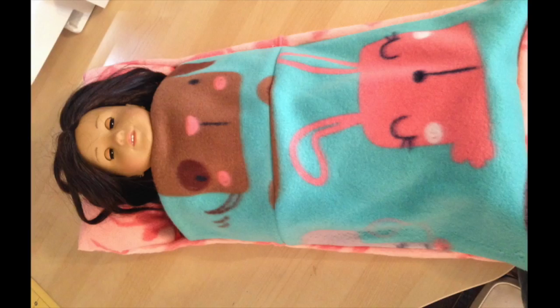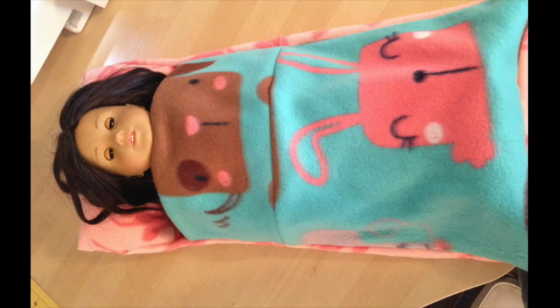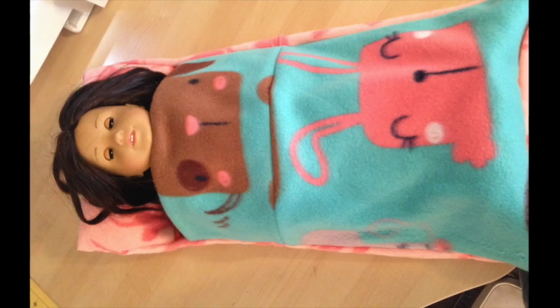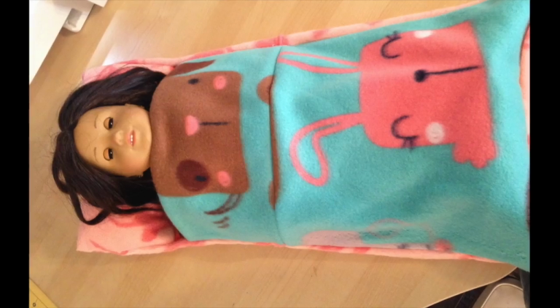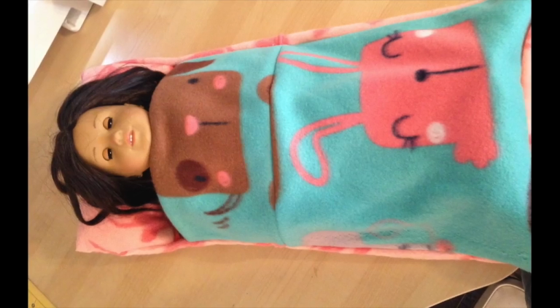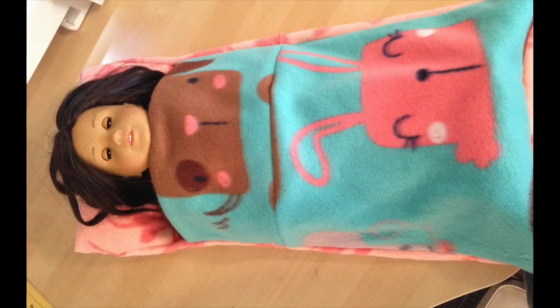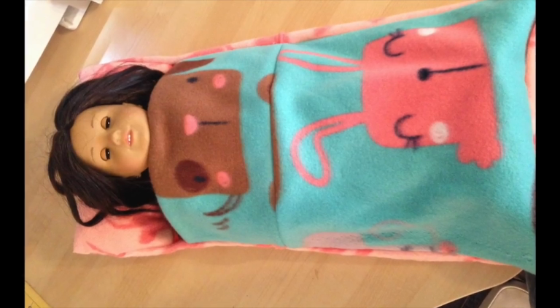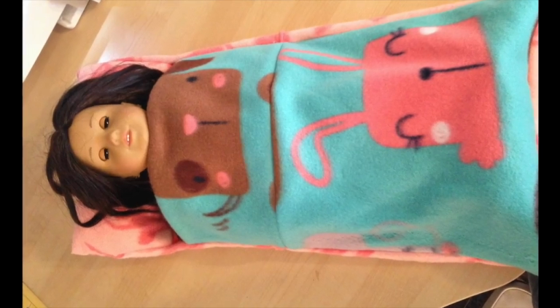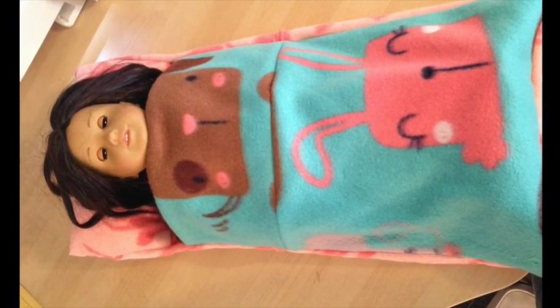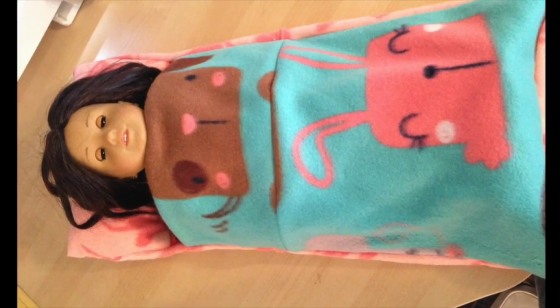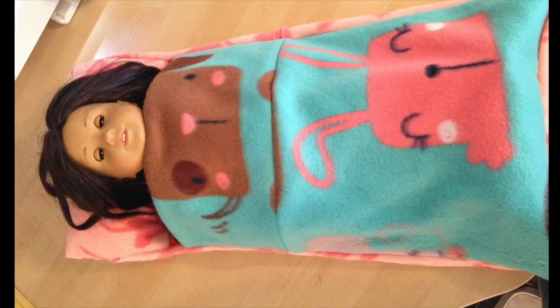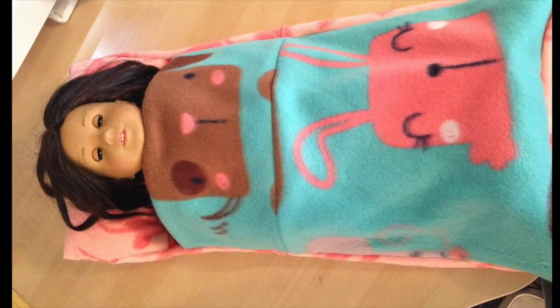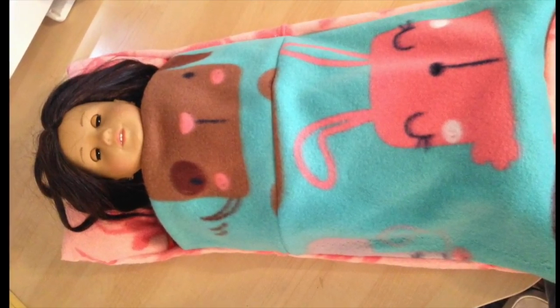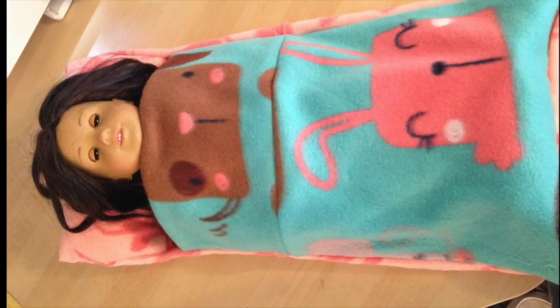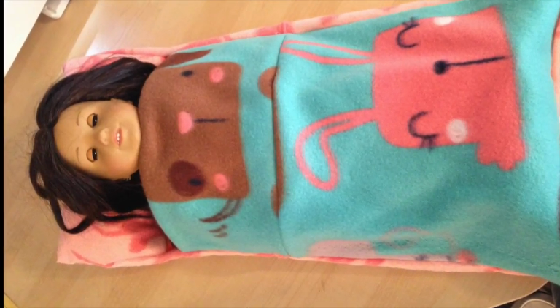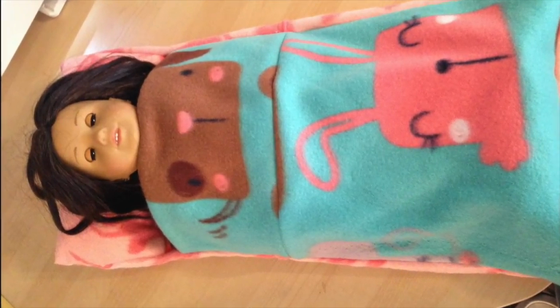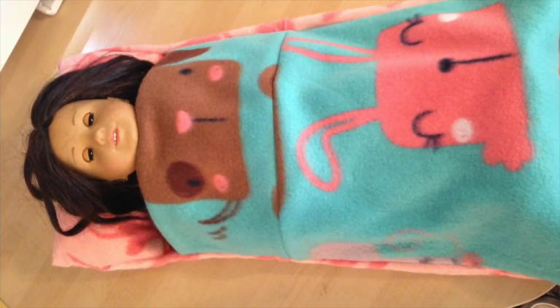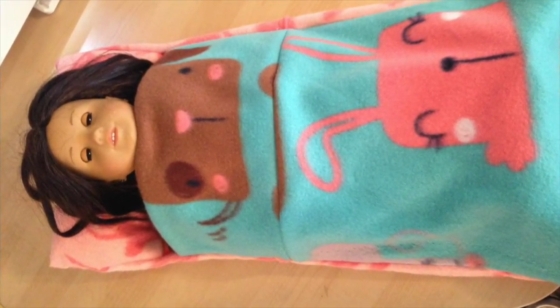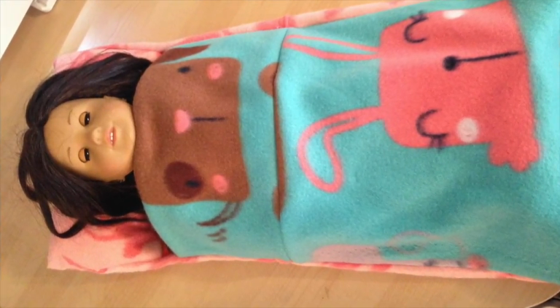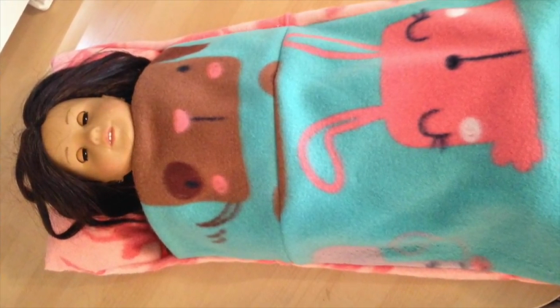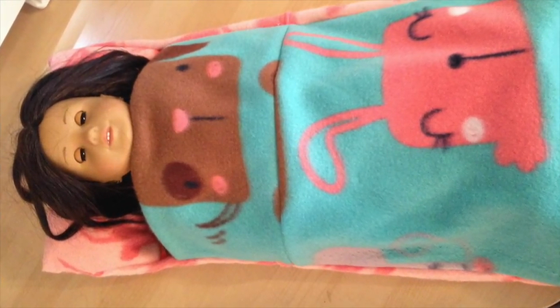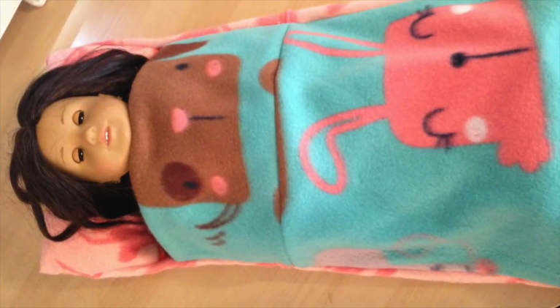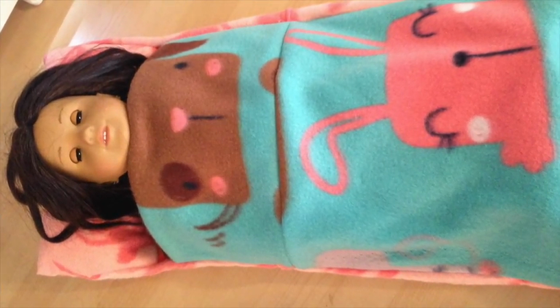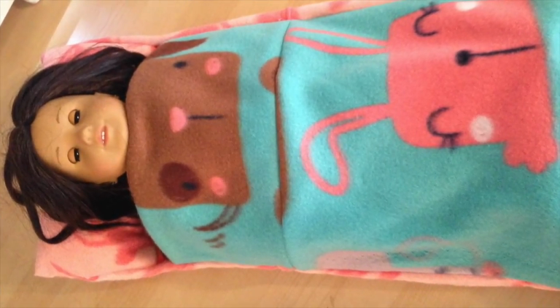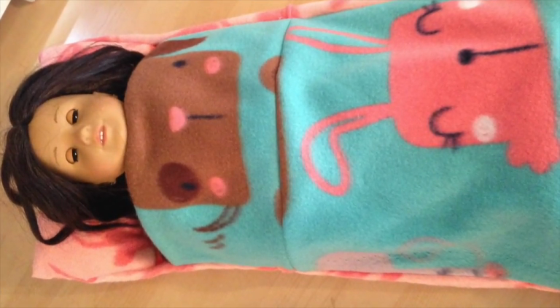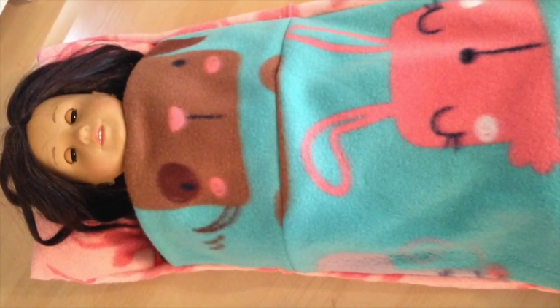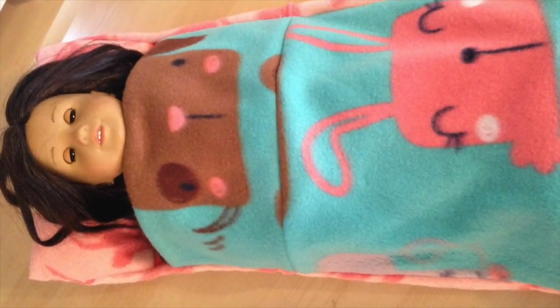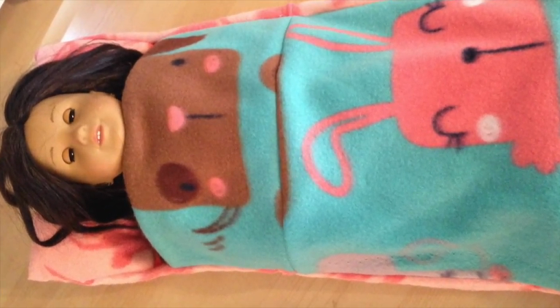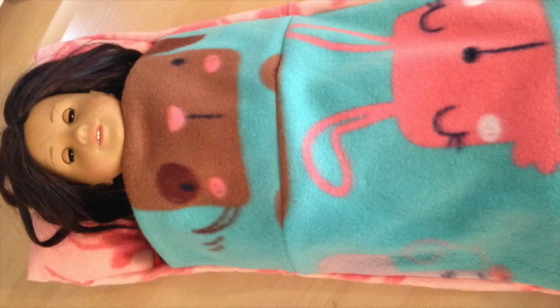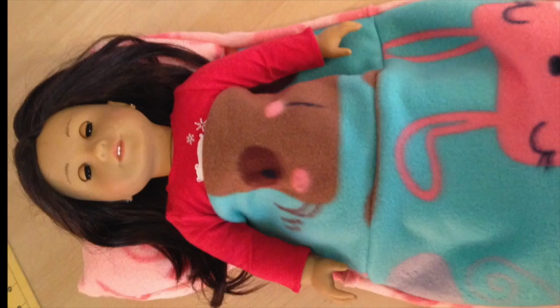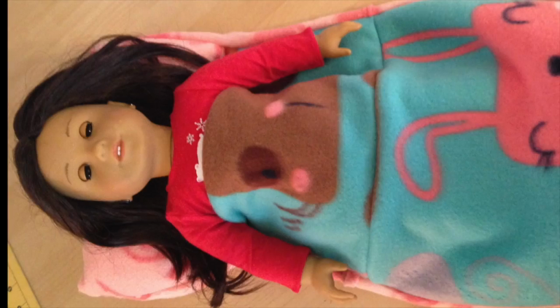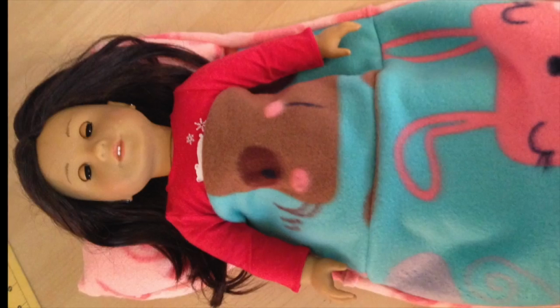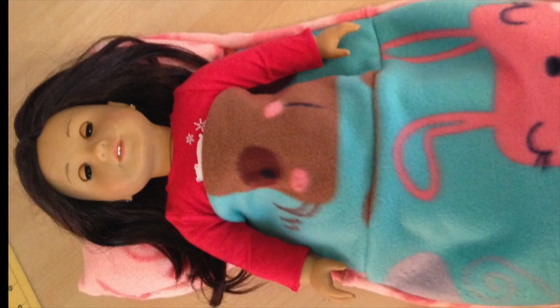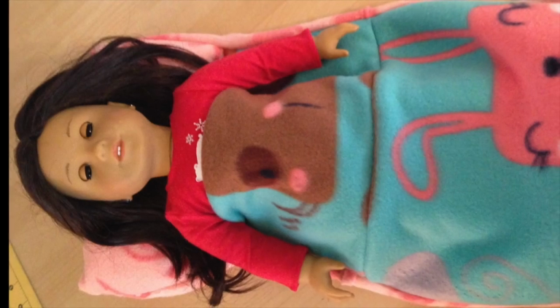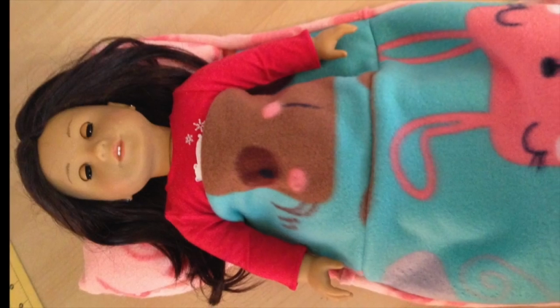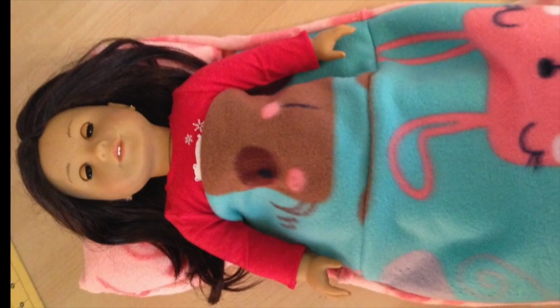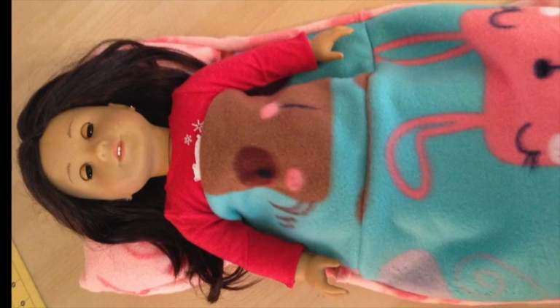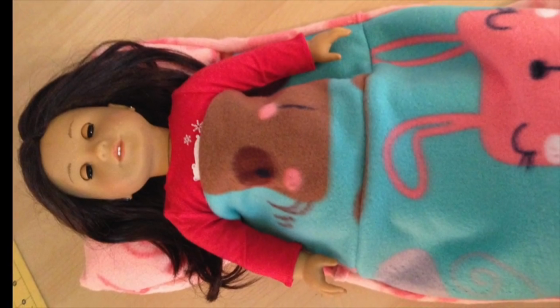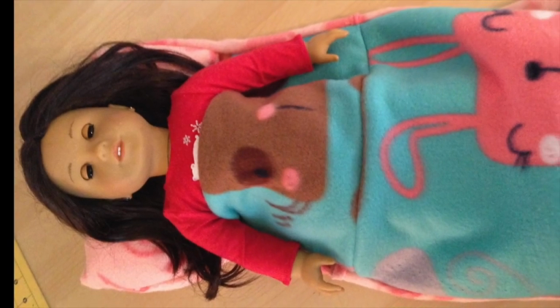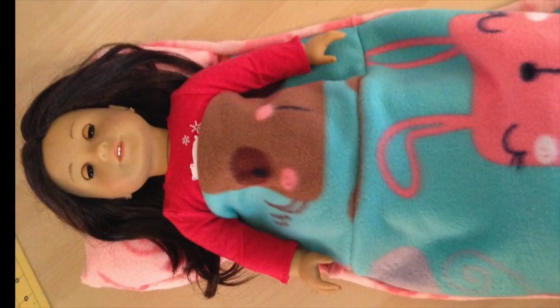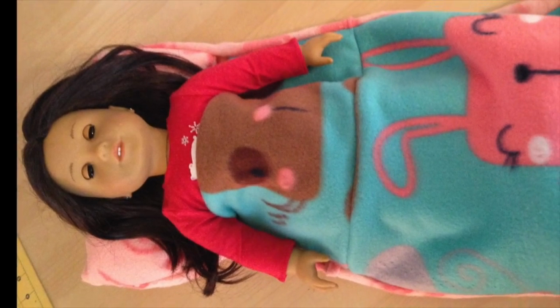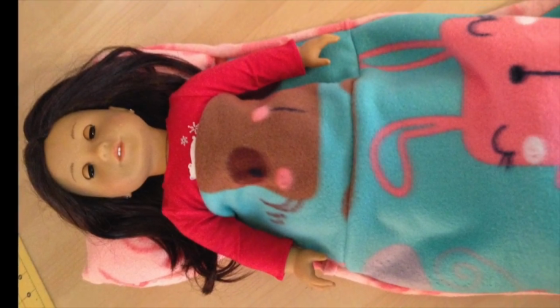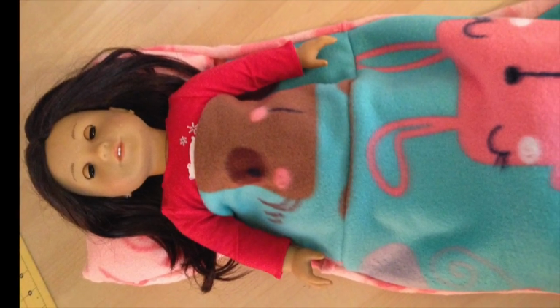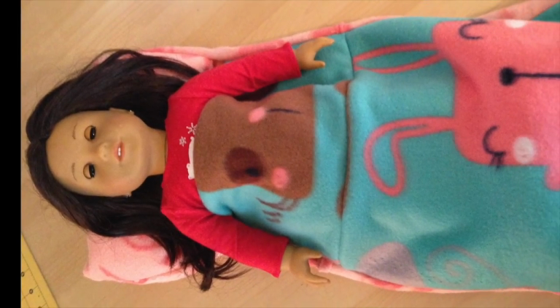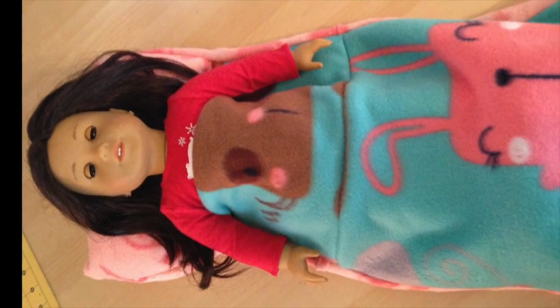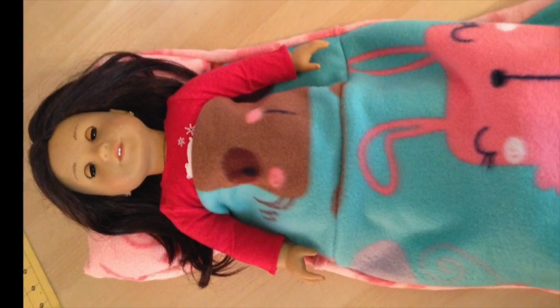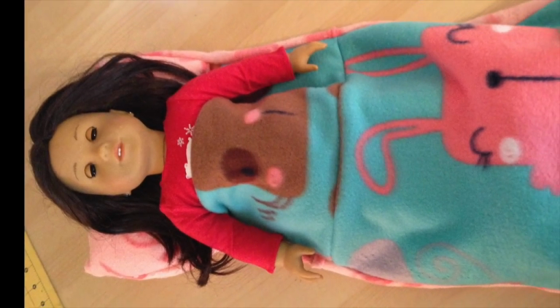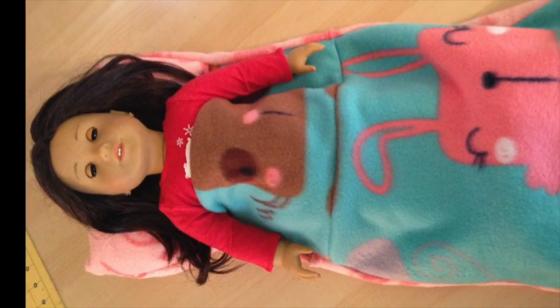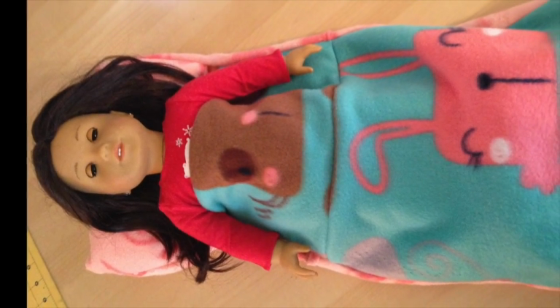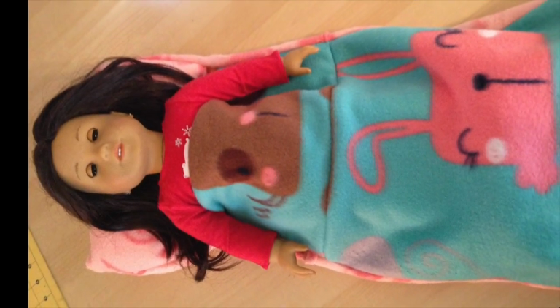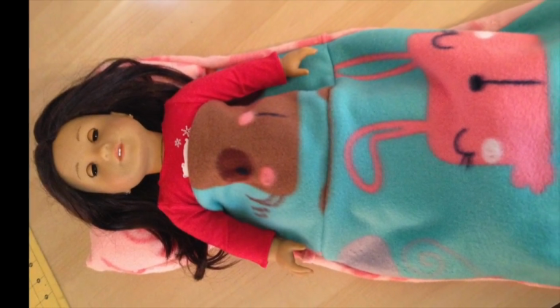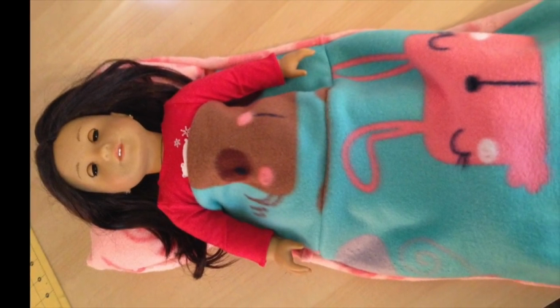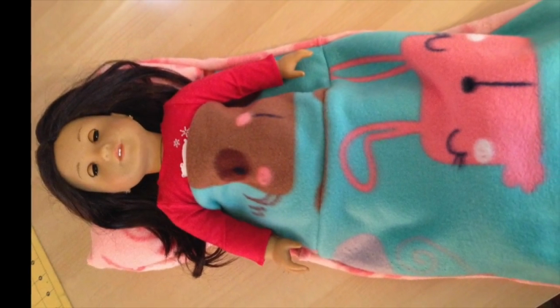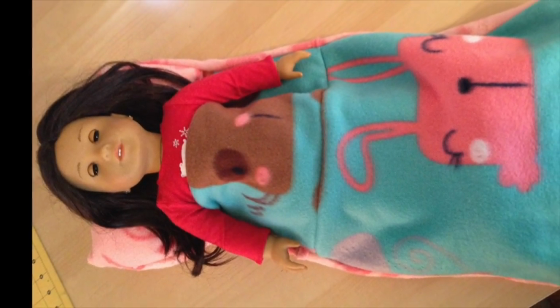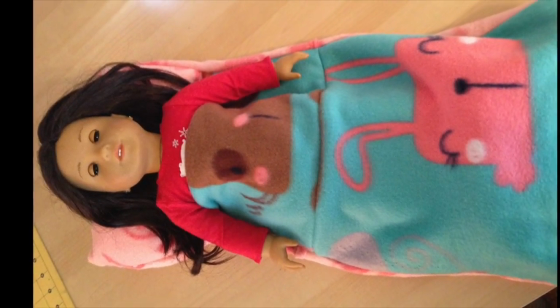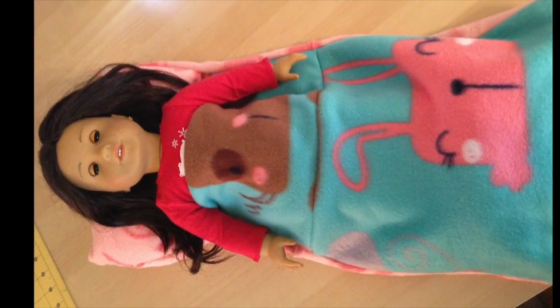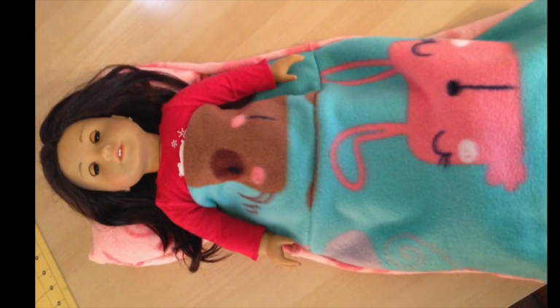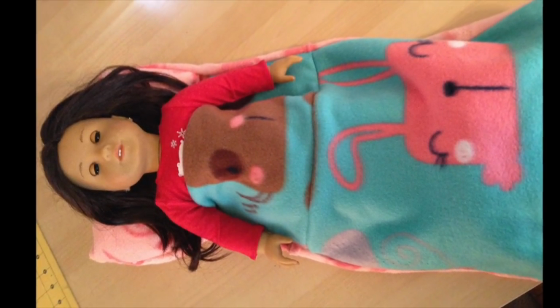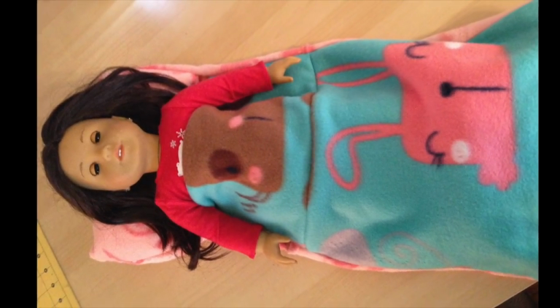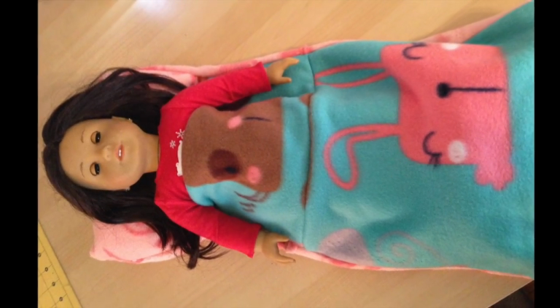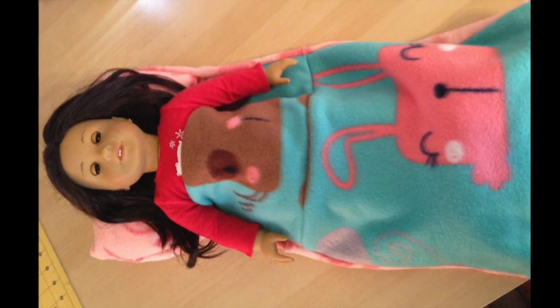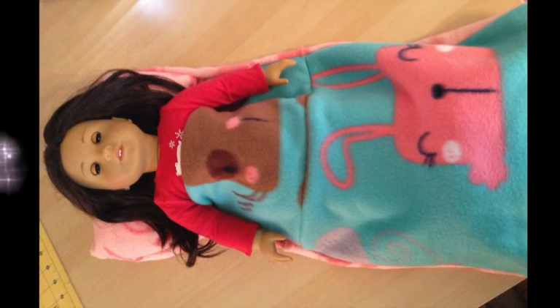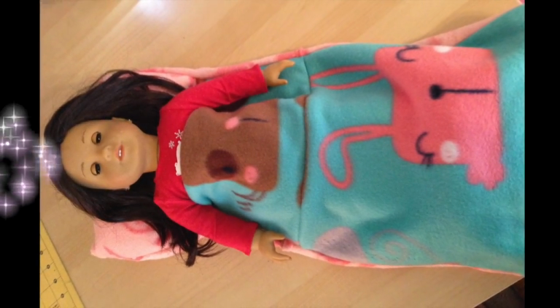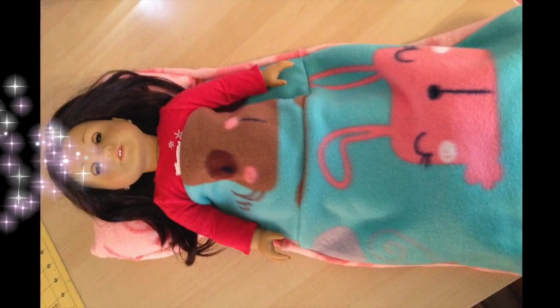So that was it — you're done, guys! Wasn't it easy? And here you are with an adorable American Girl doll sleeping bag.